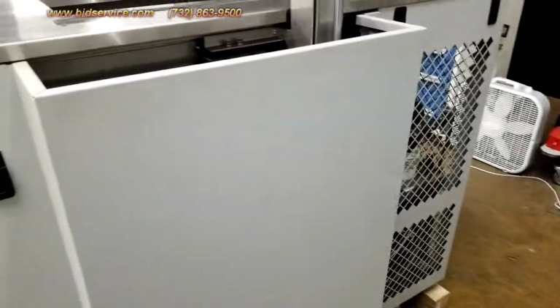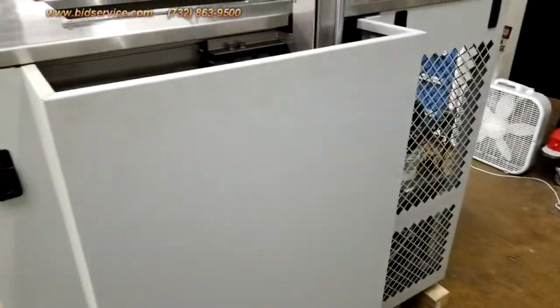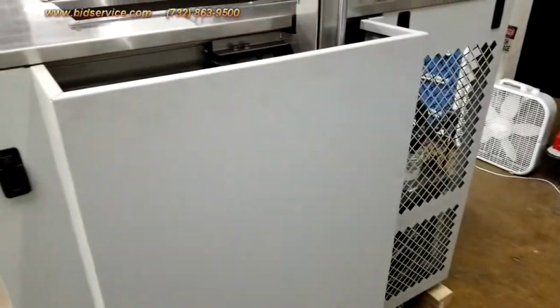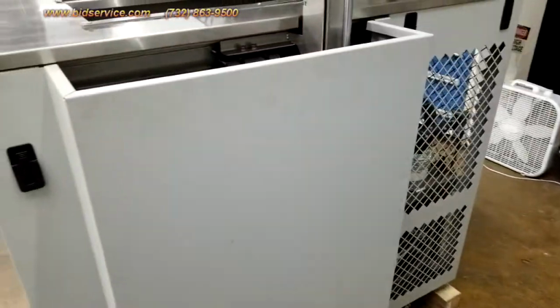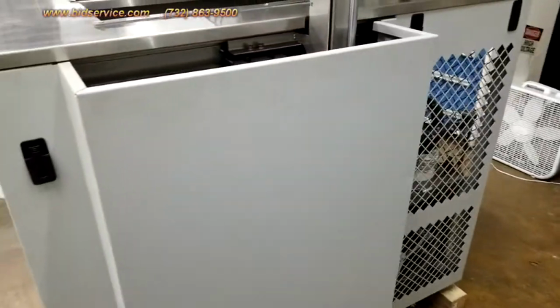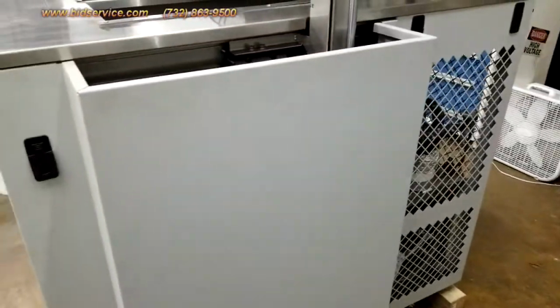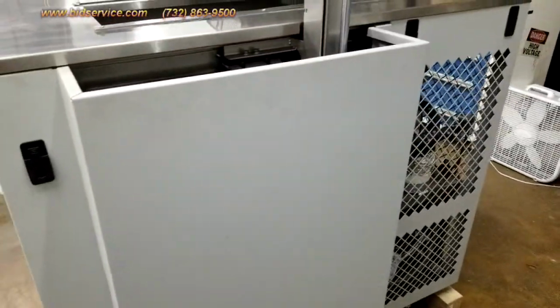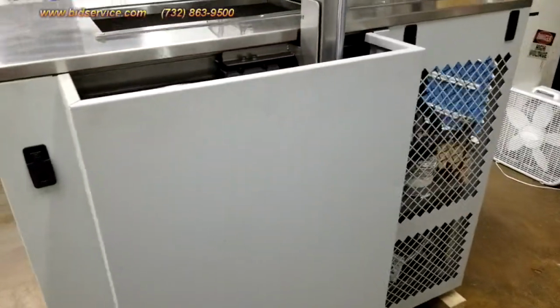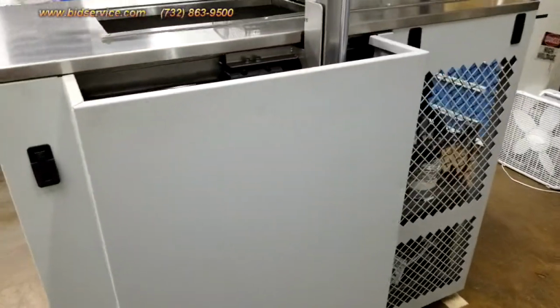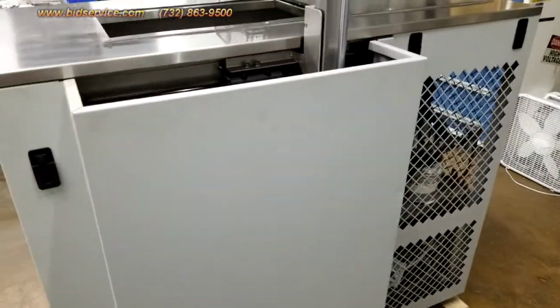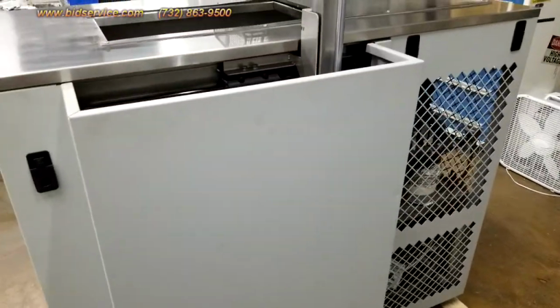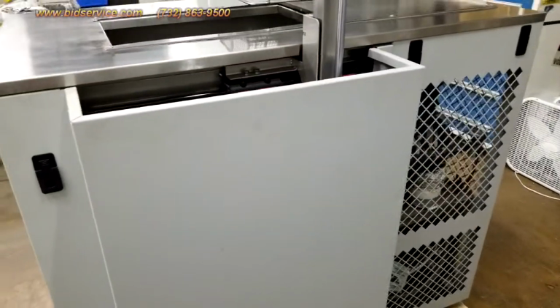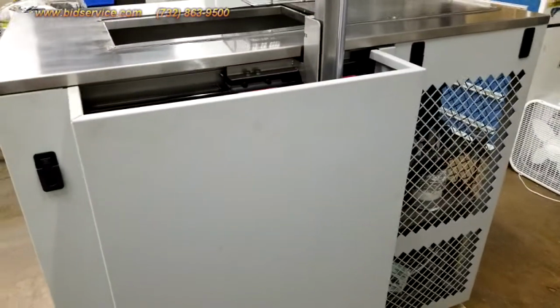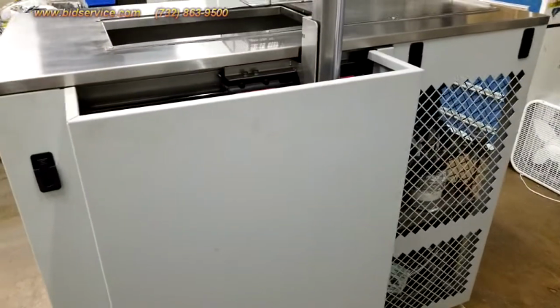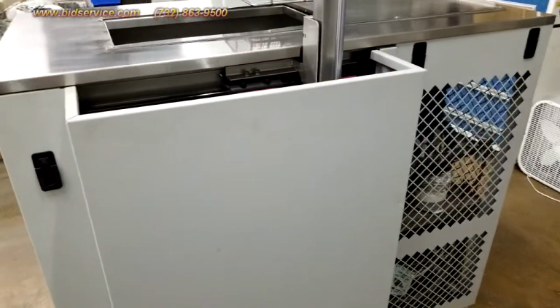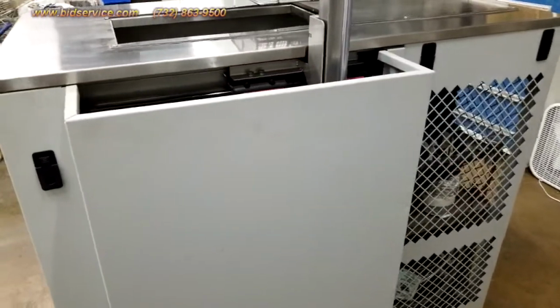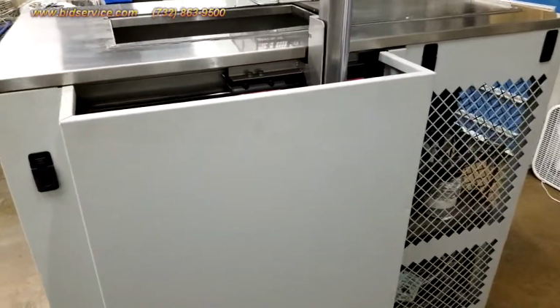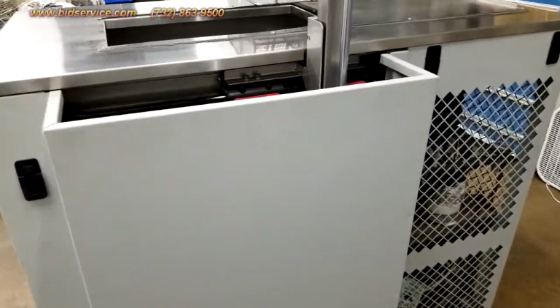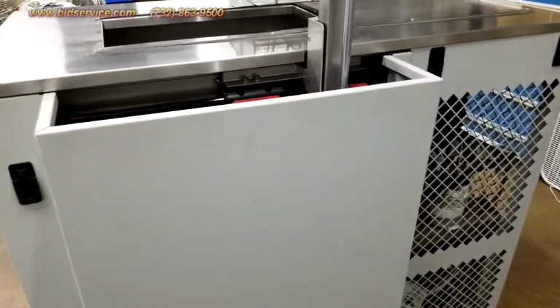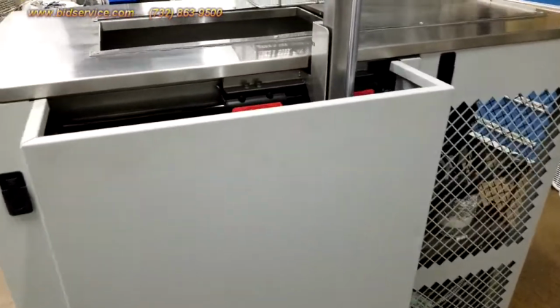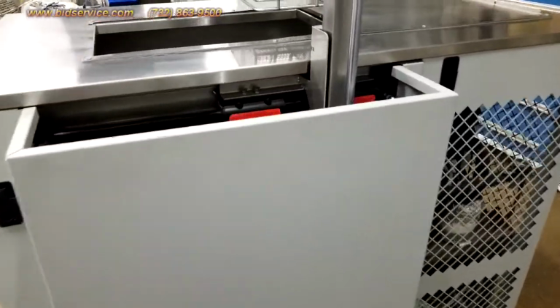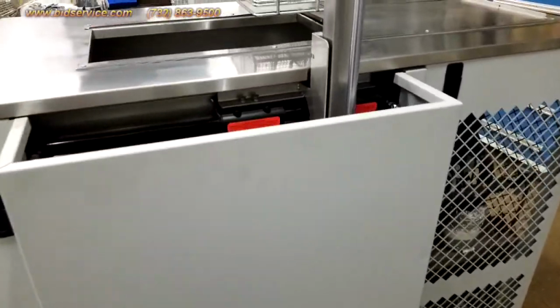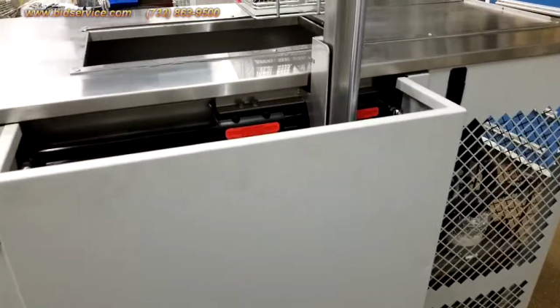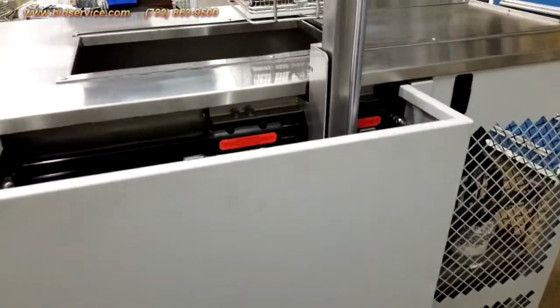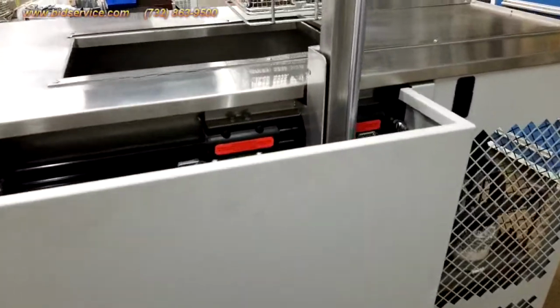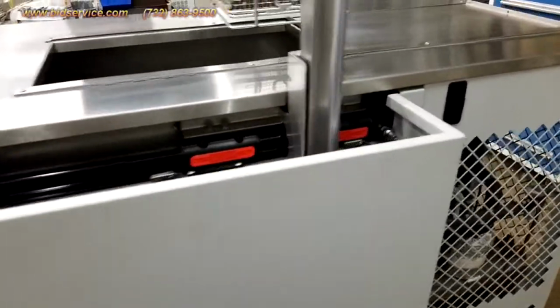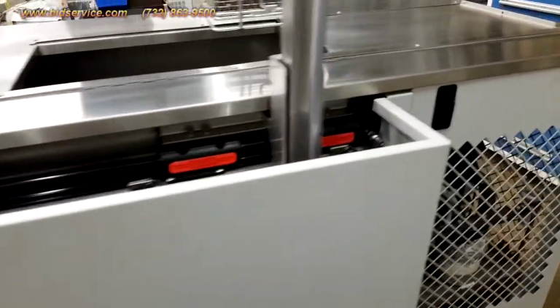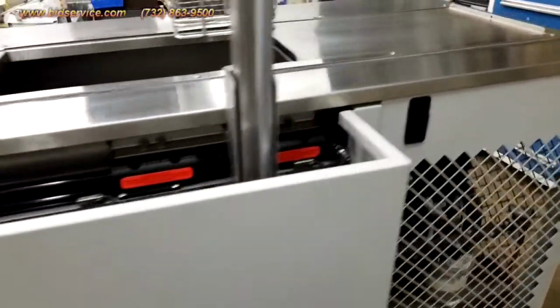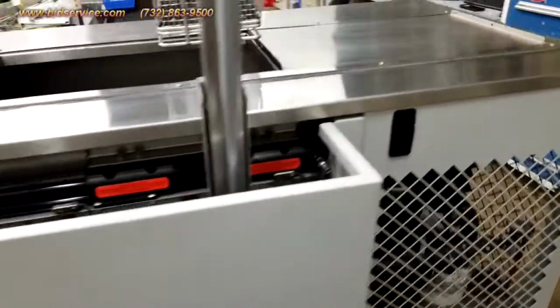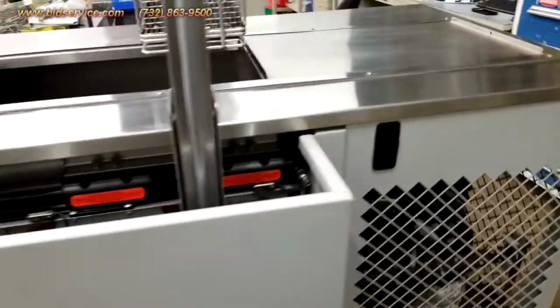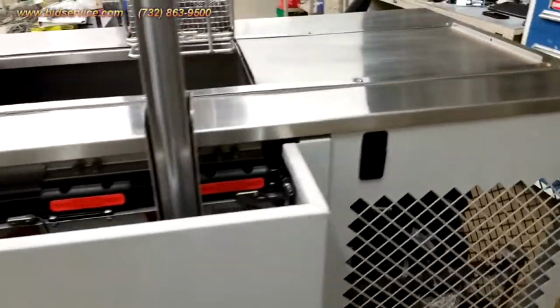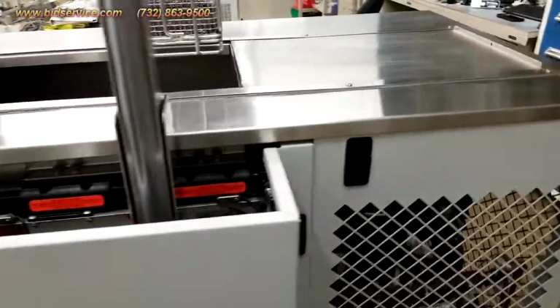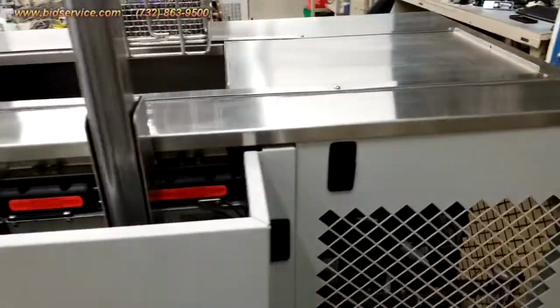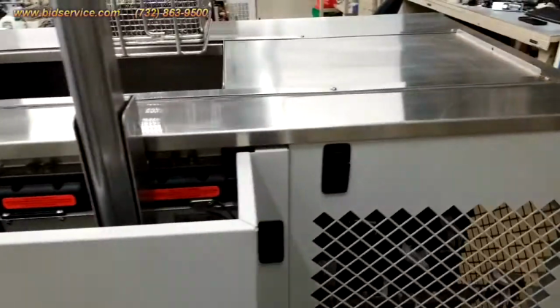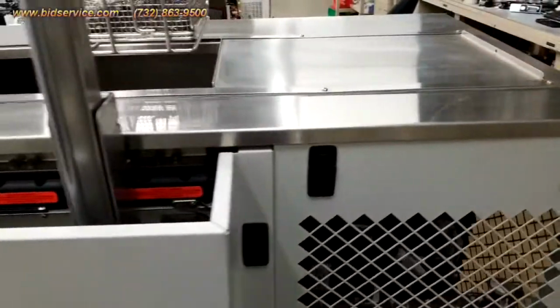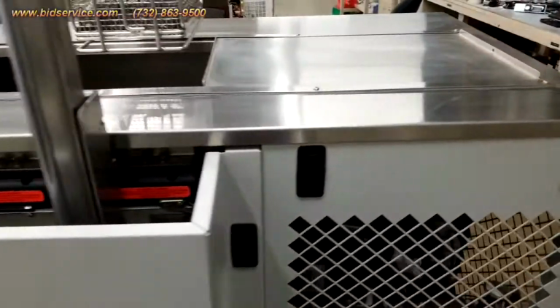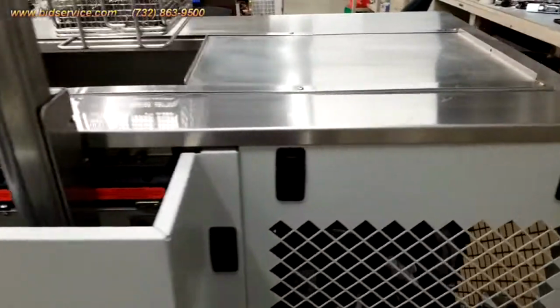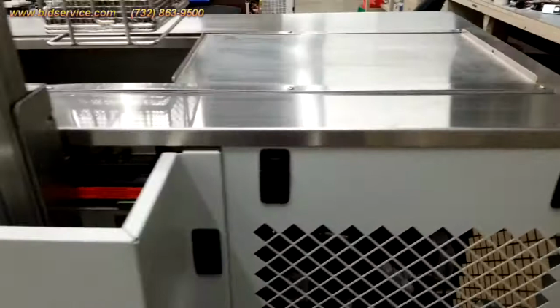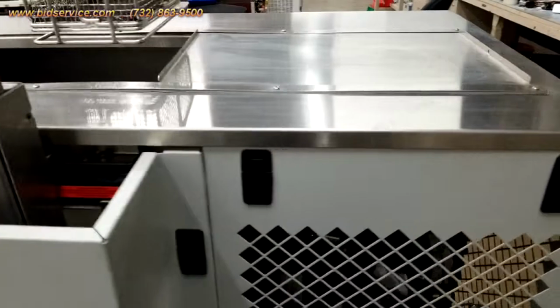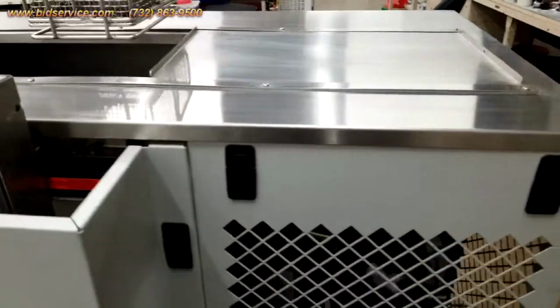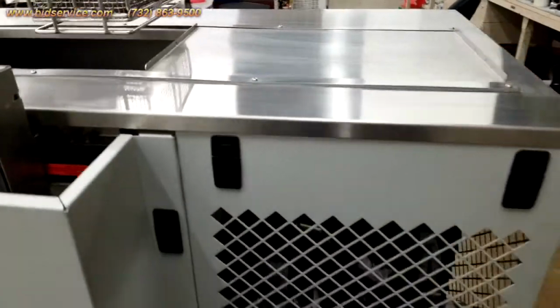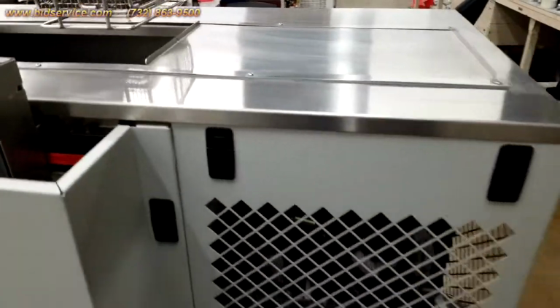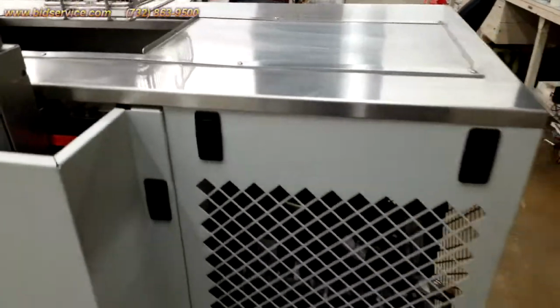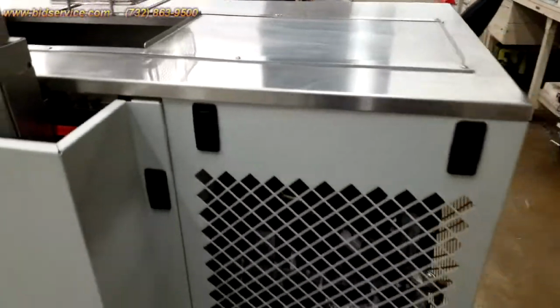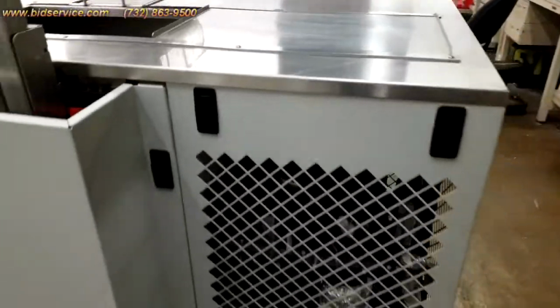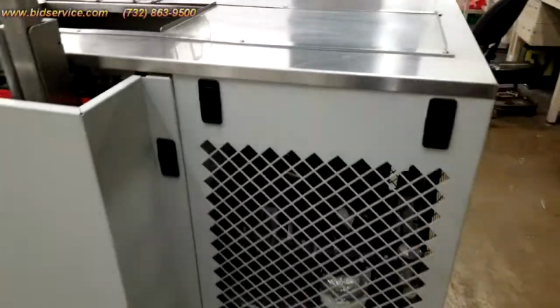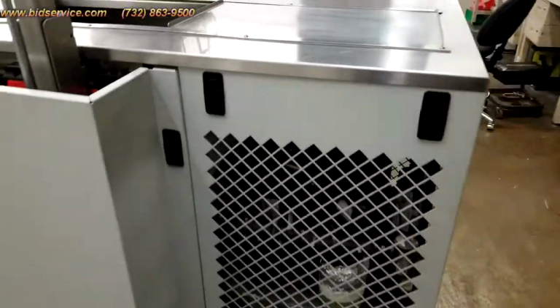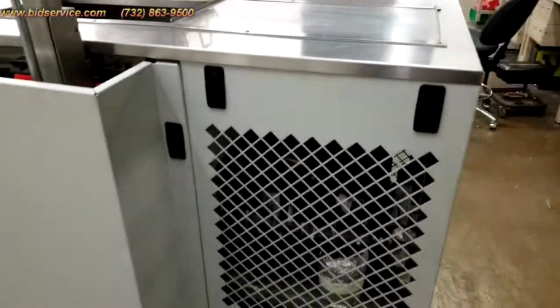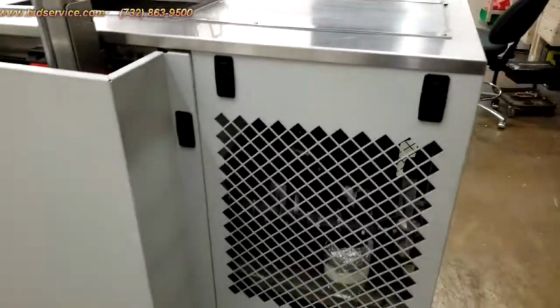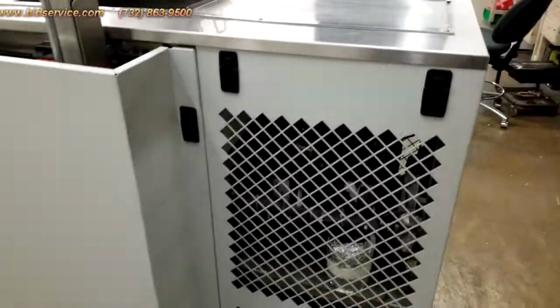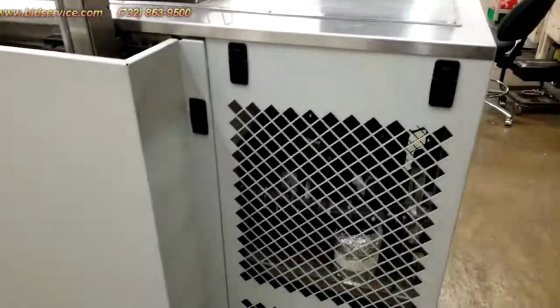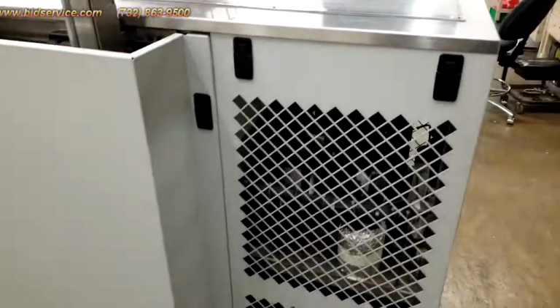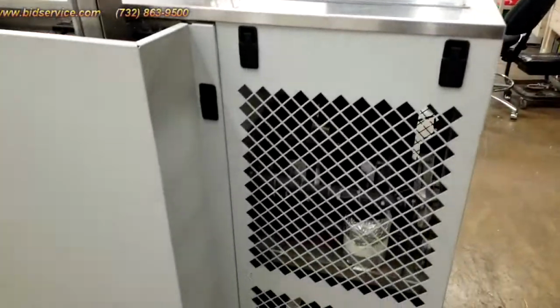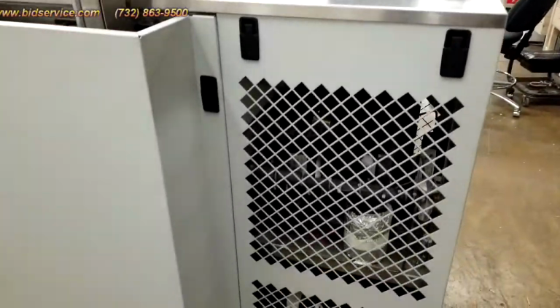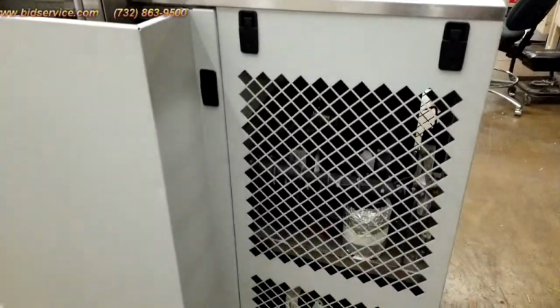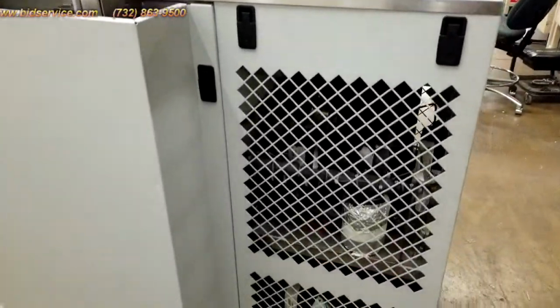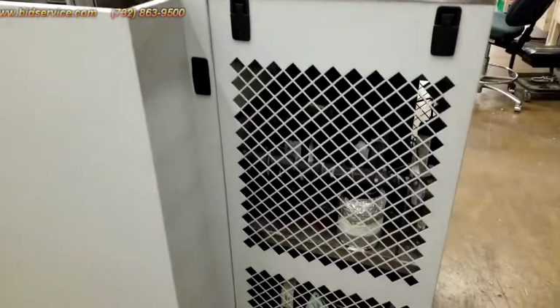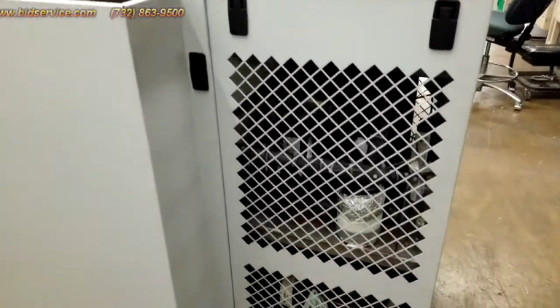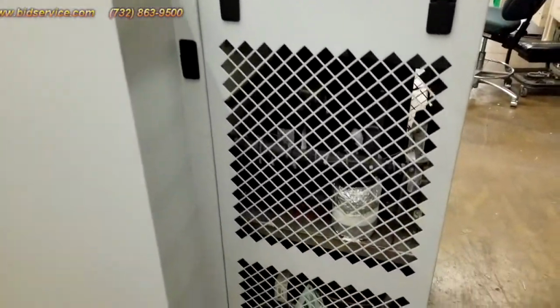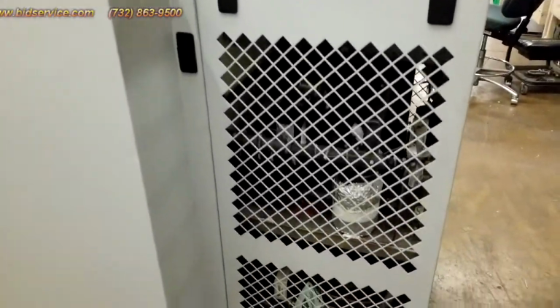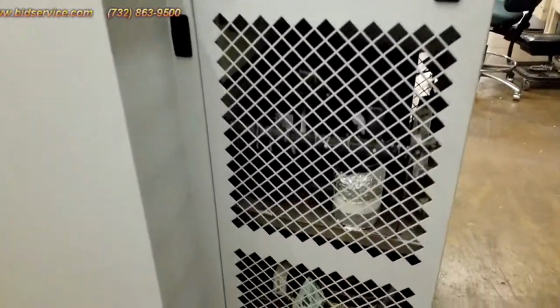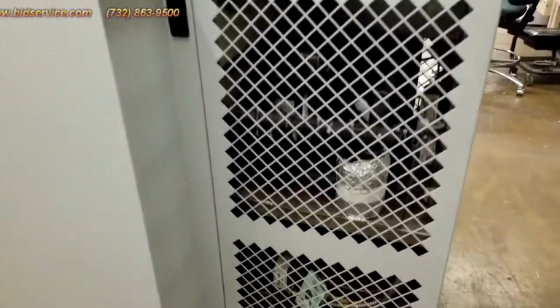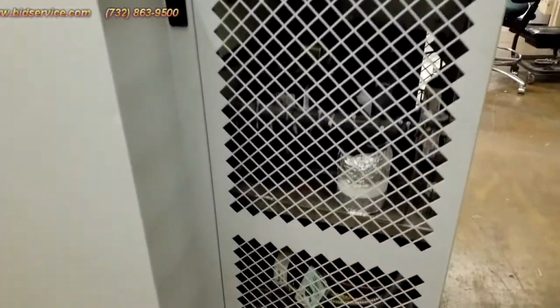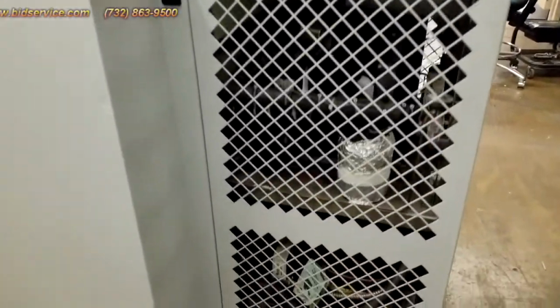Back here is the back of the unit. Here's where both of your compressors are.